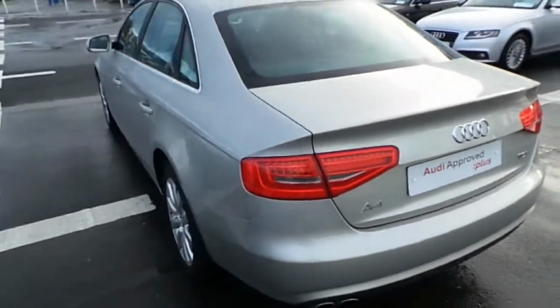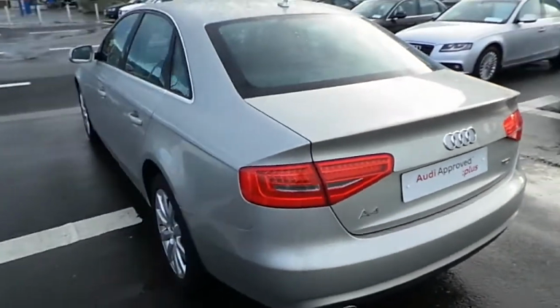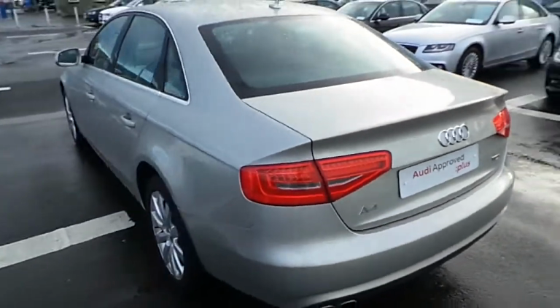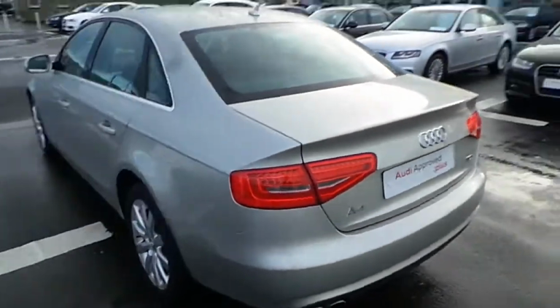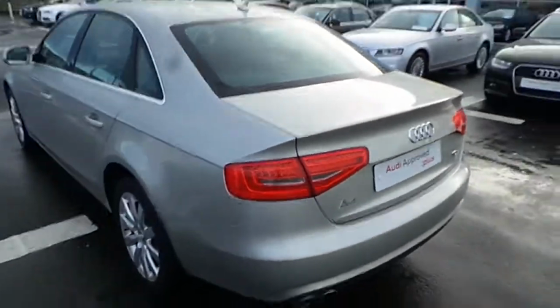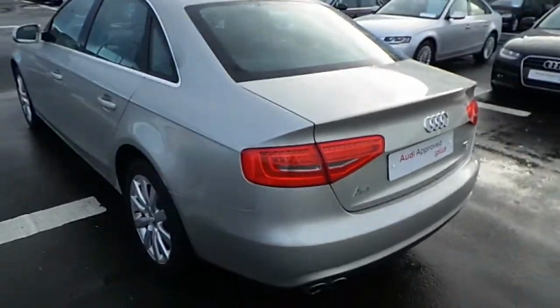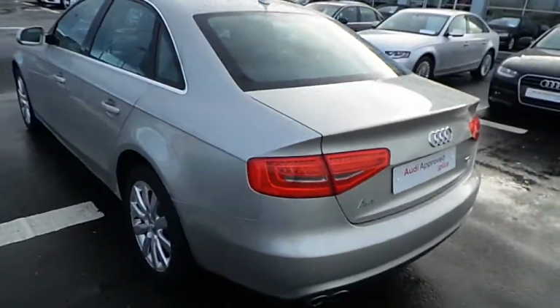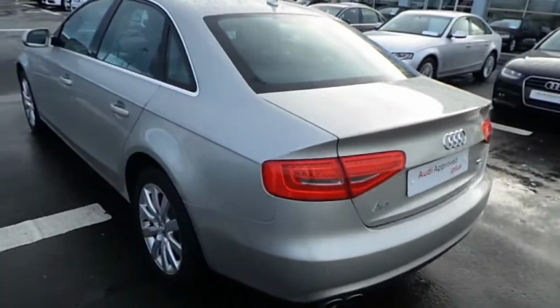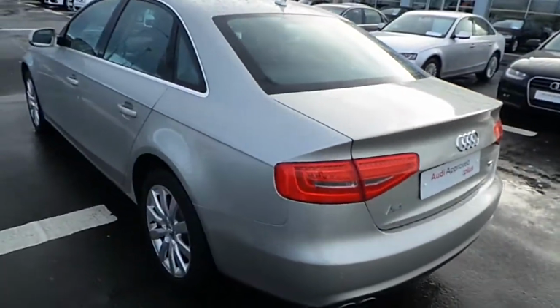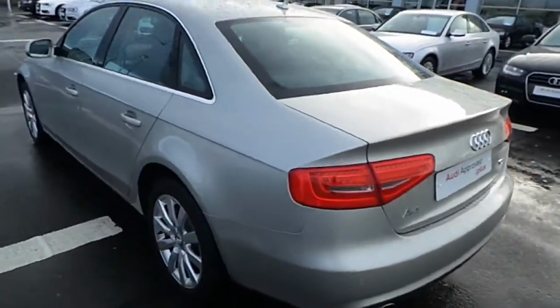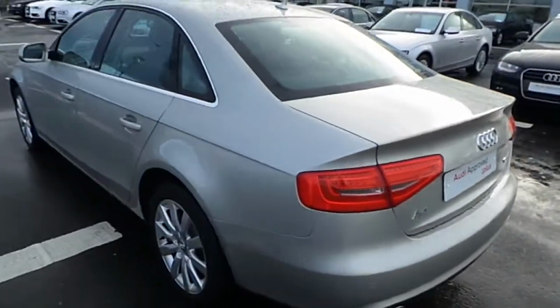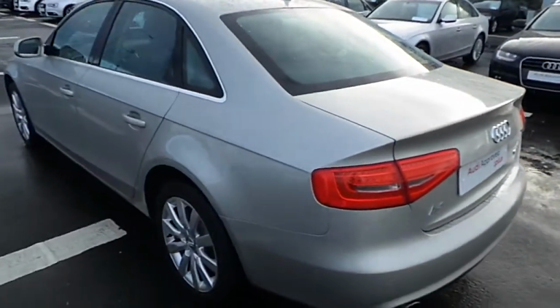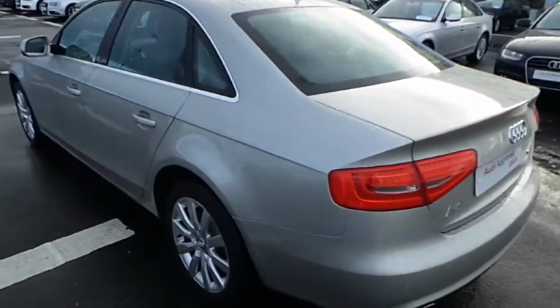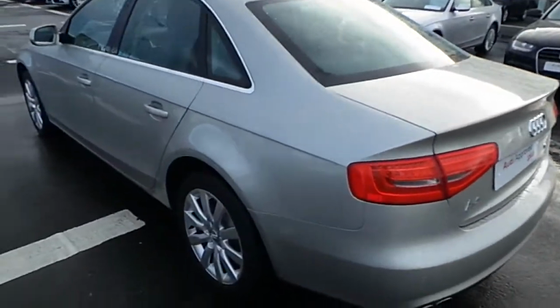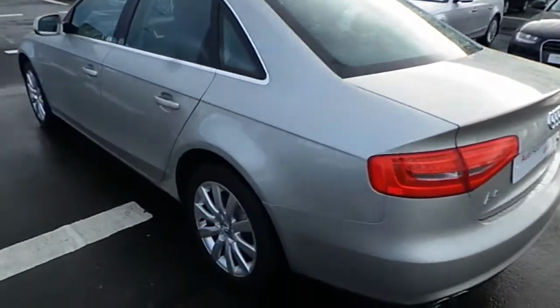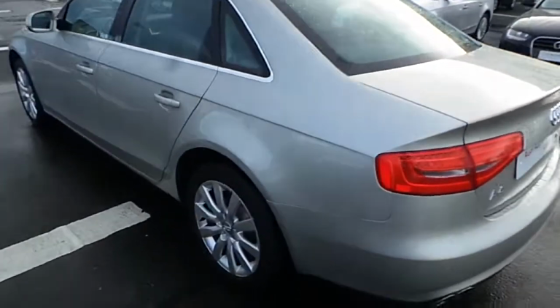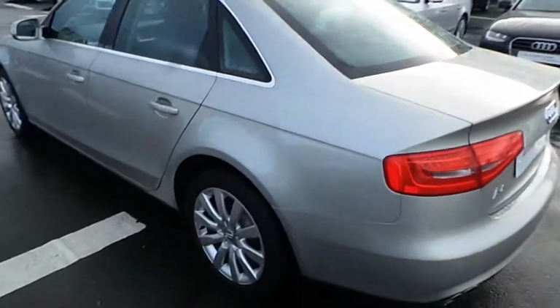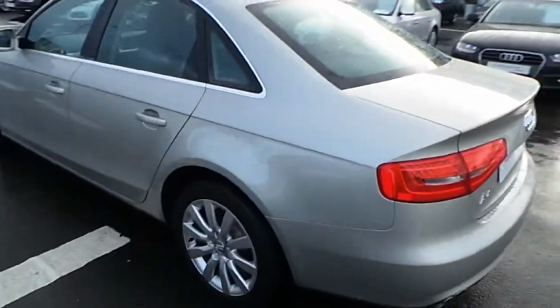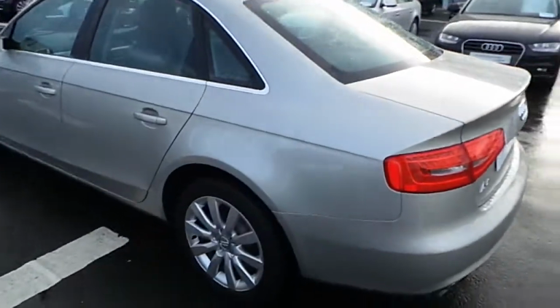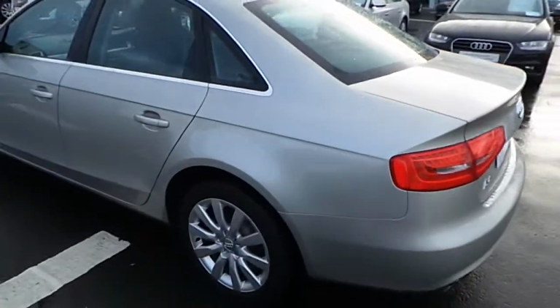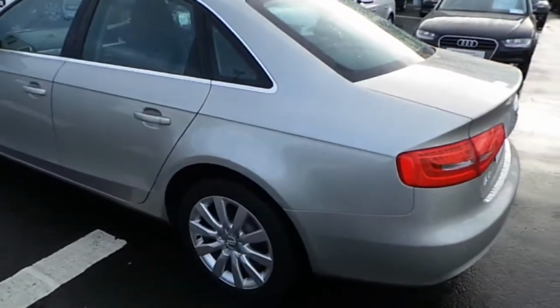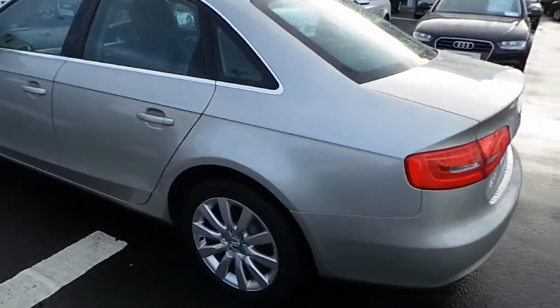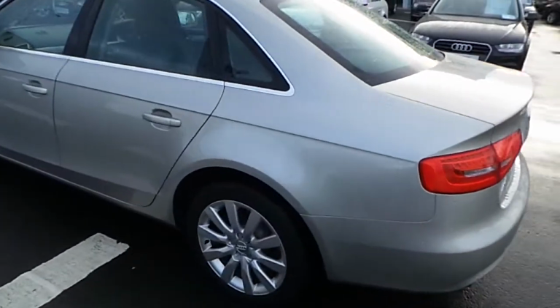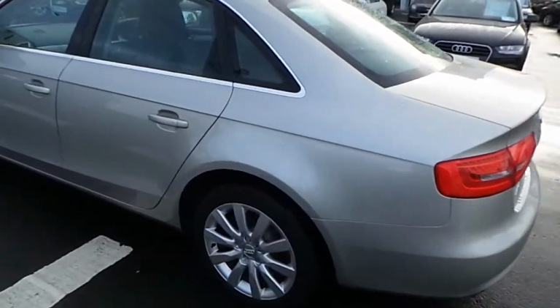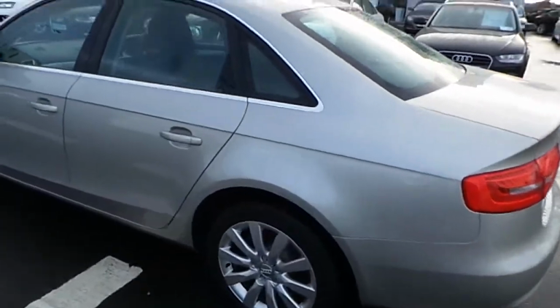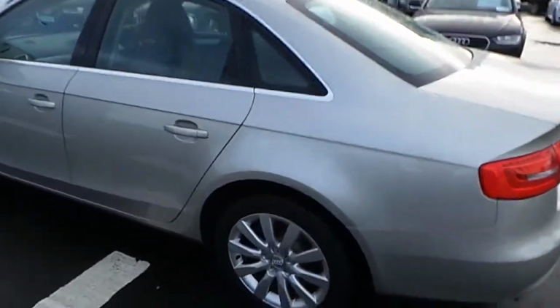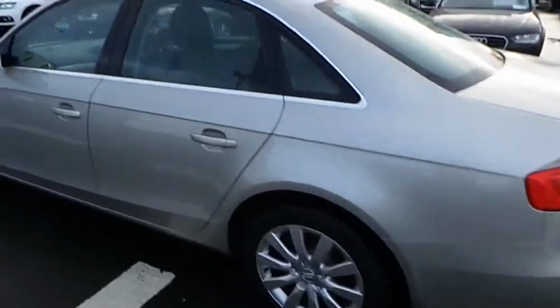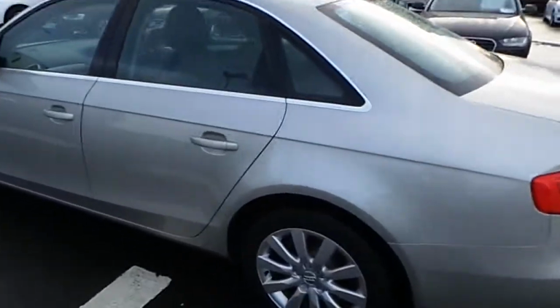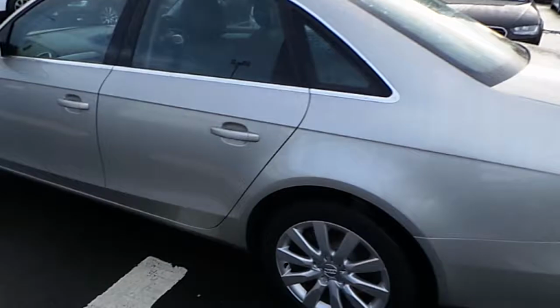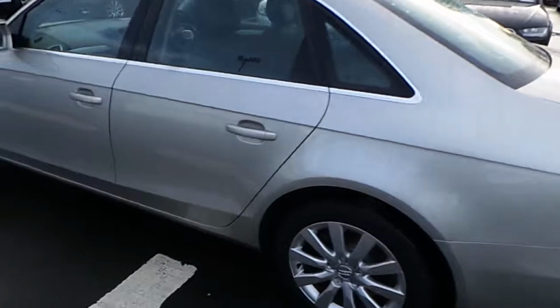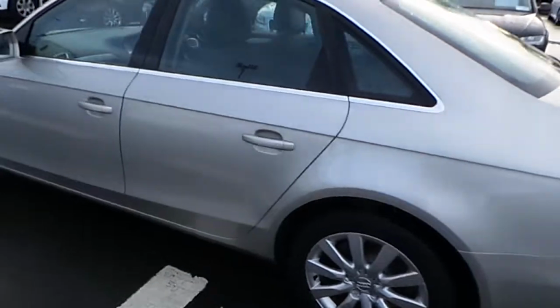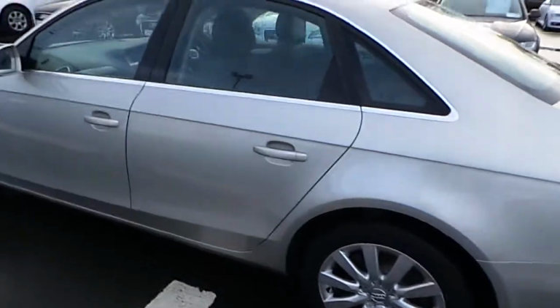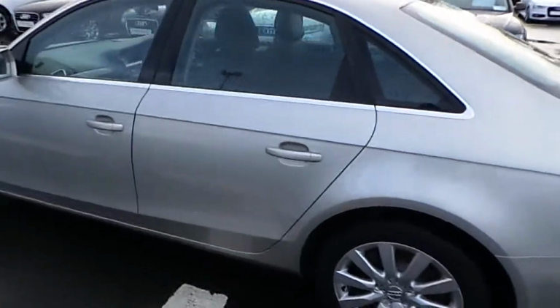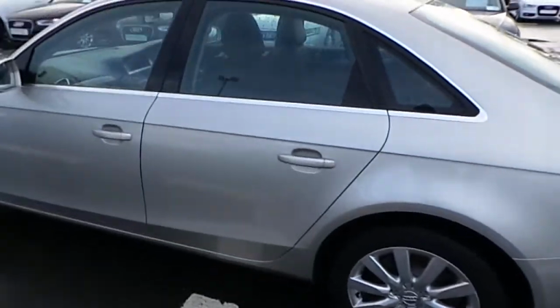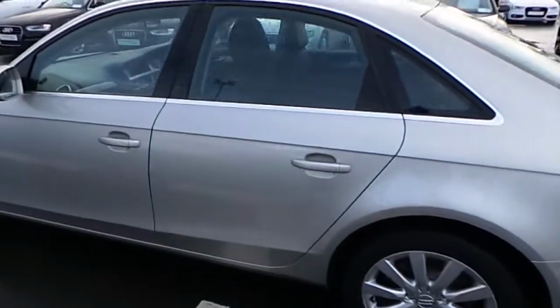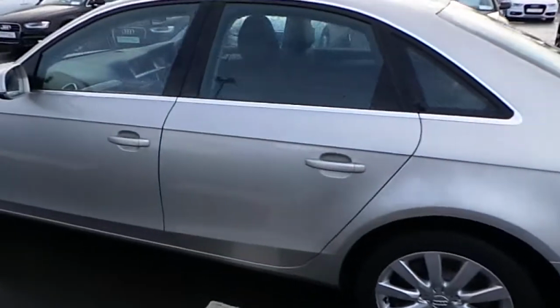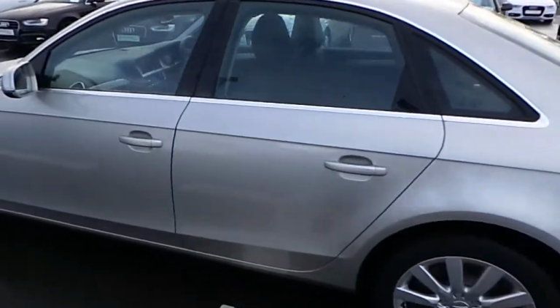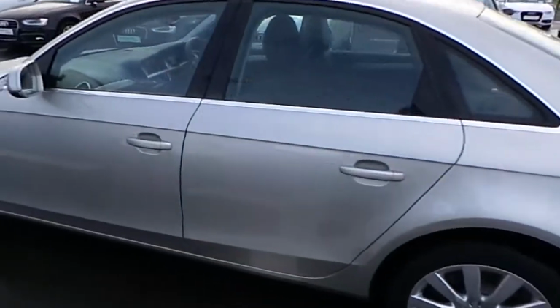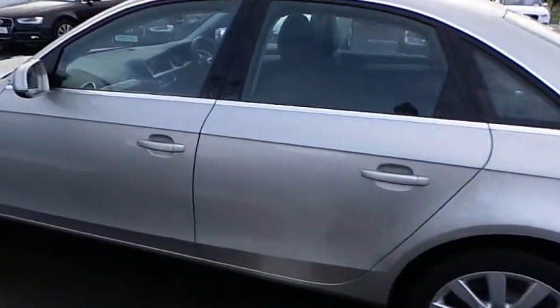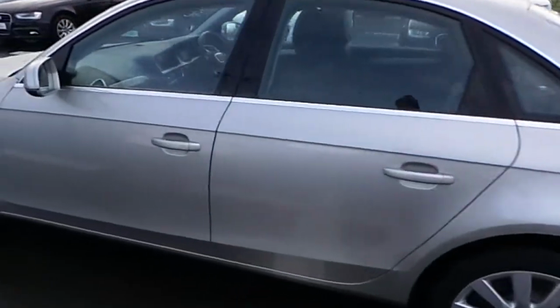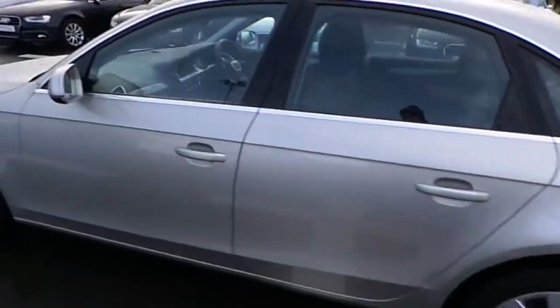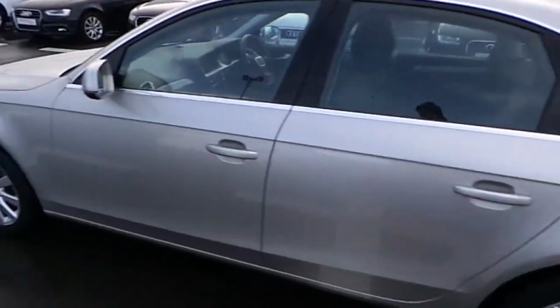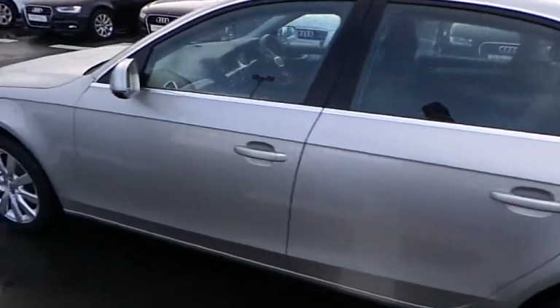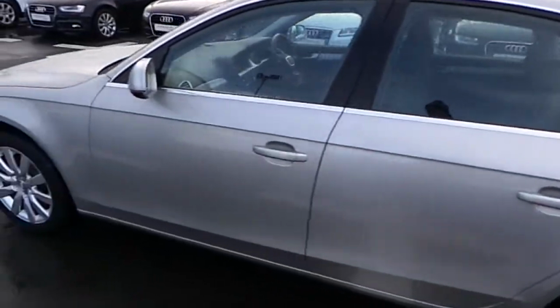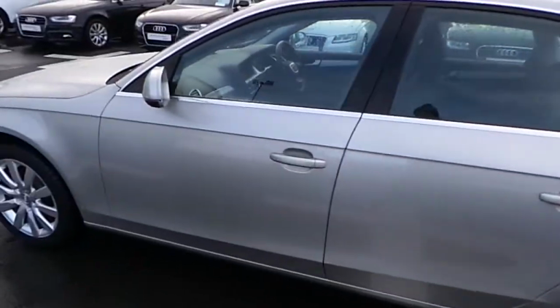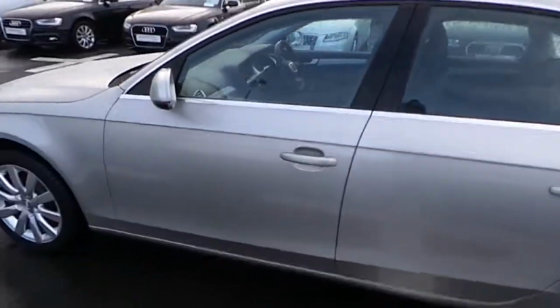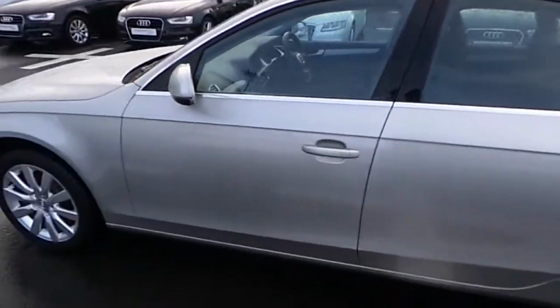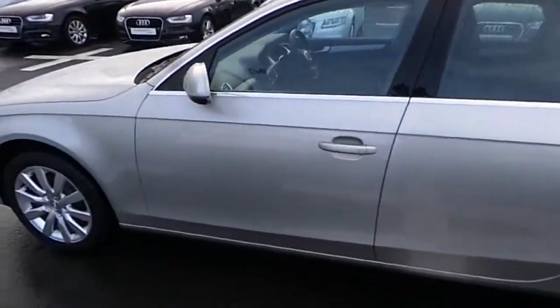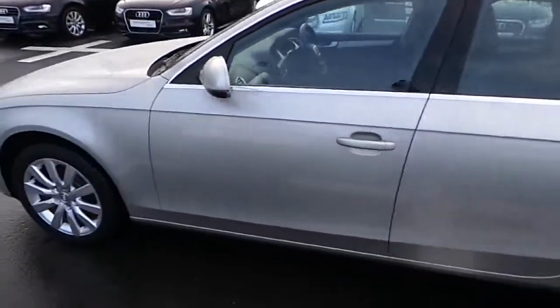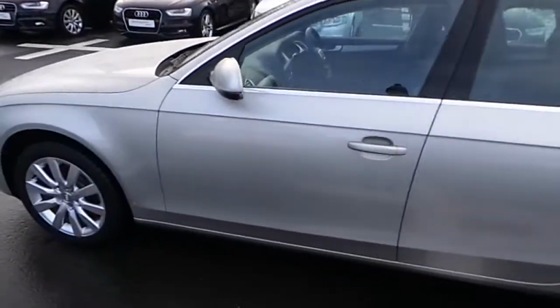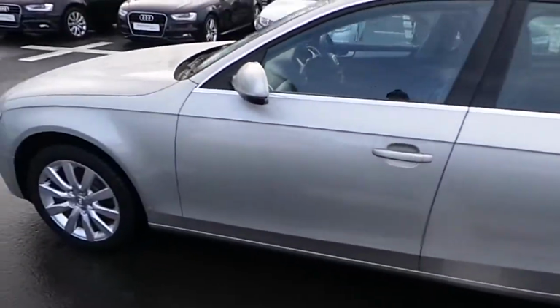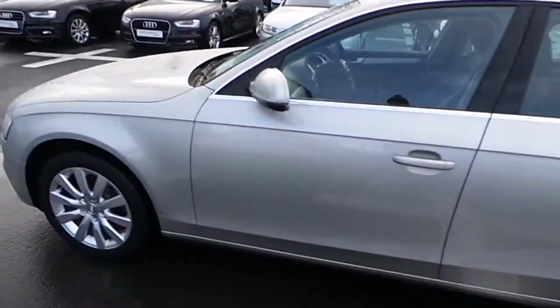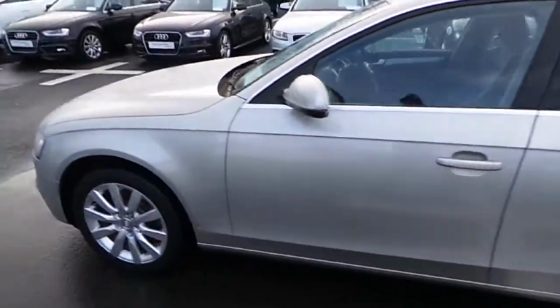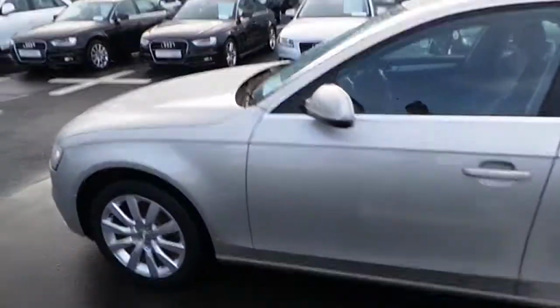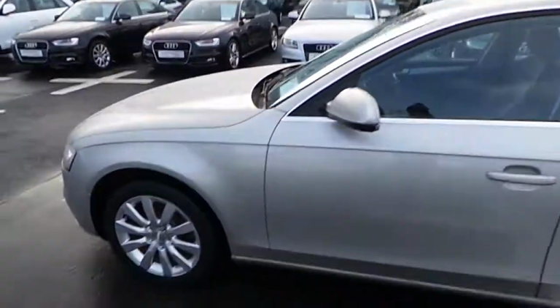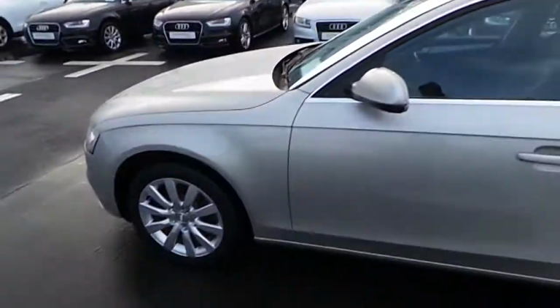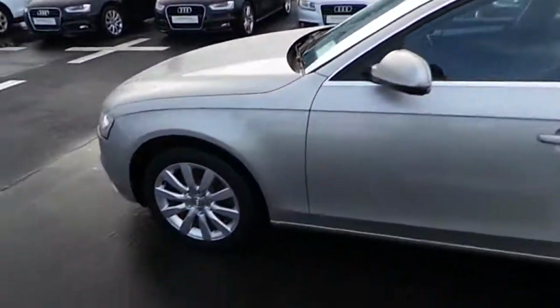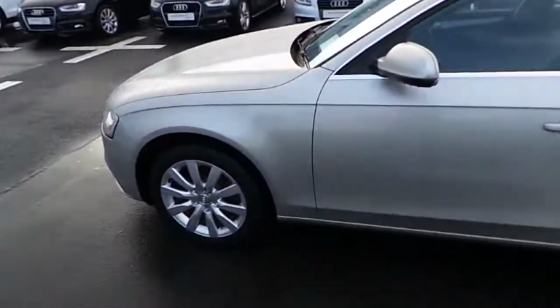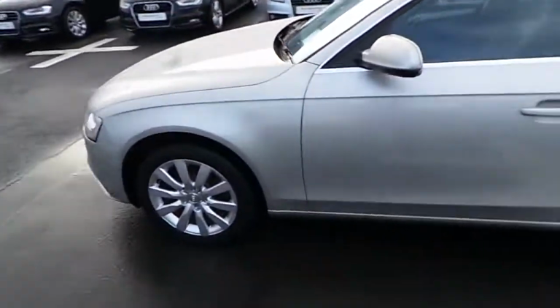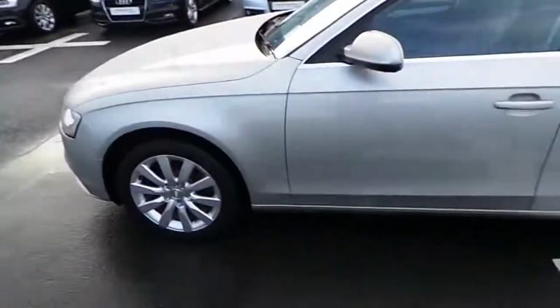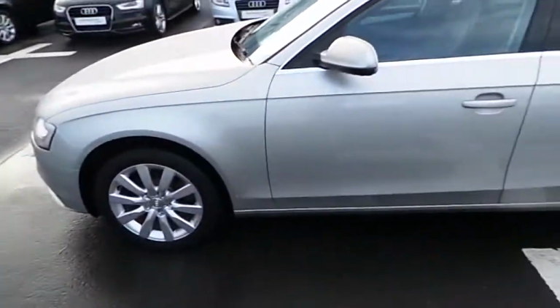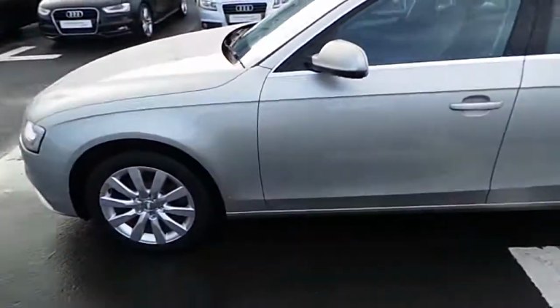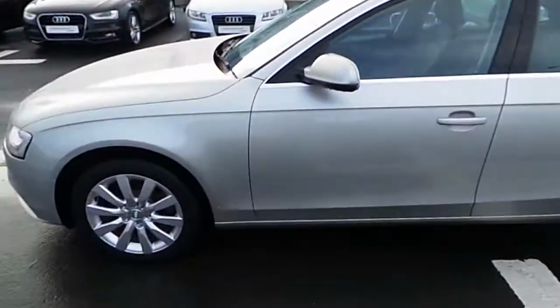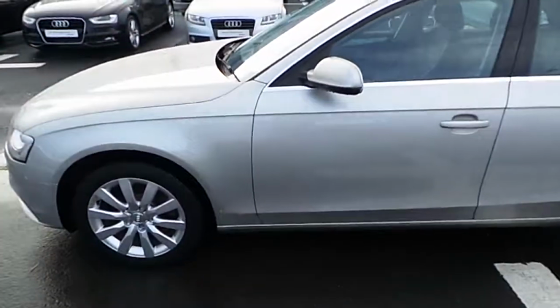For any more questions or queries in relation to the A4, please don't hesitate to call our Audi sales team in Limerick. Thank you!